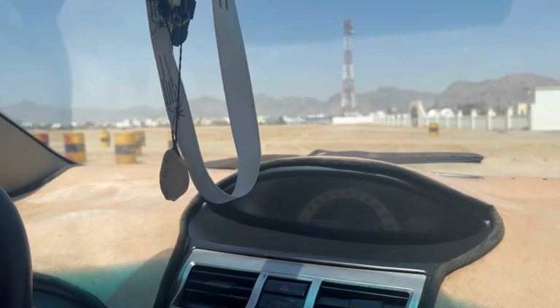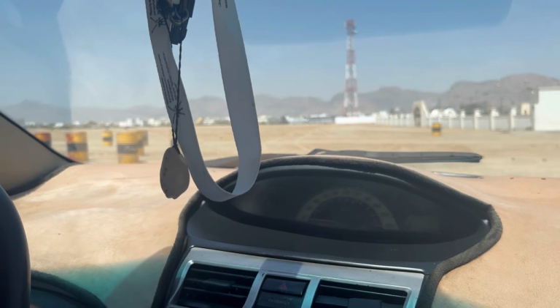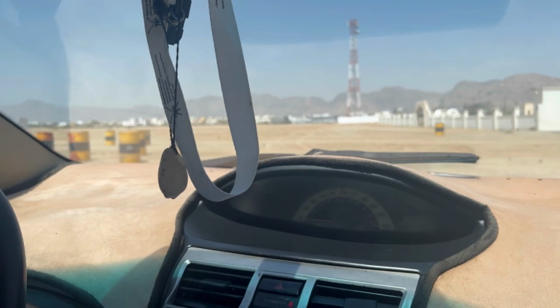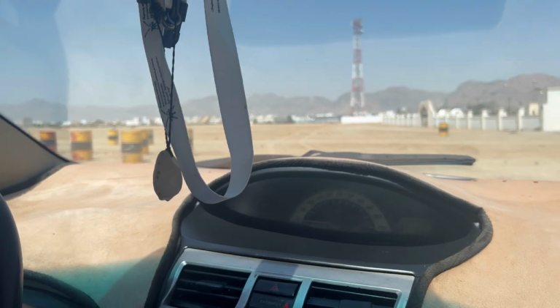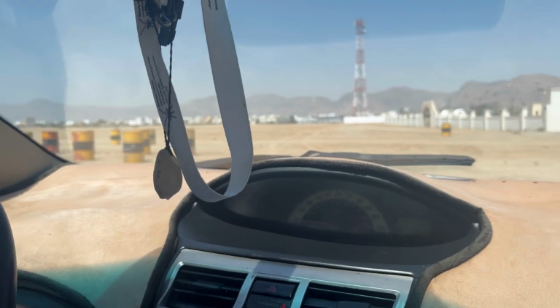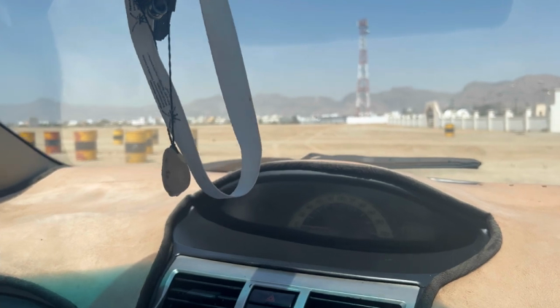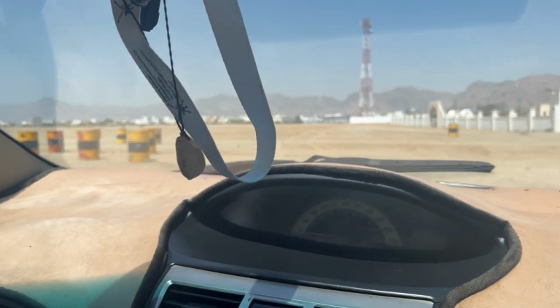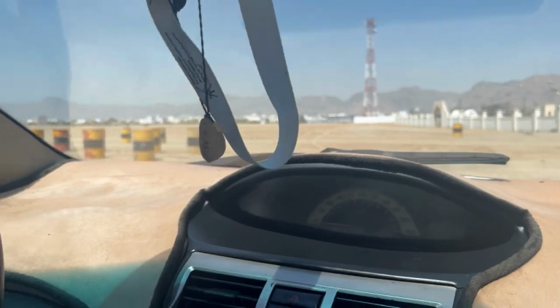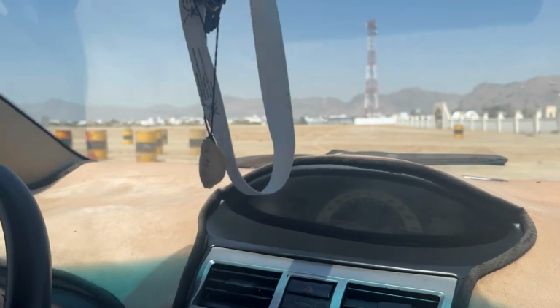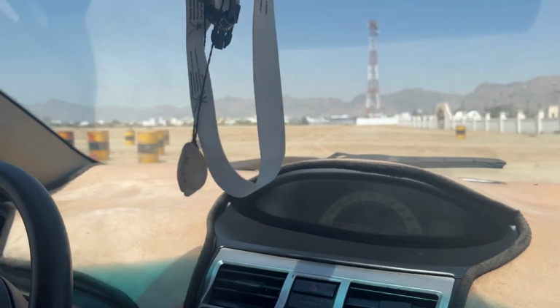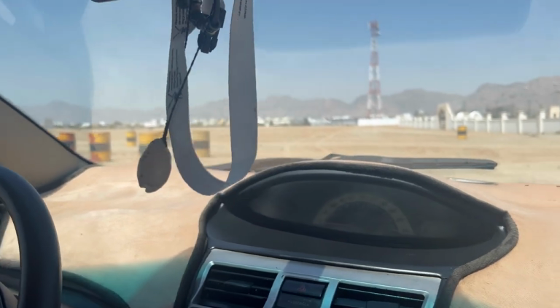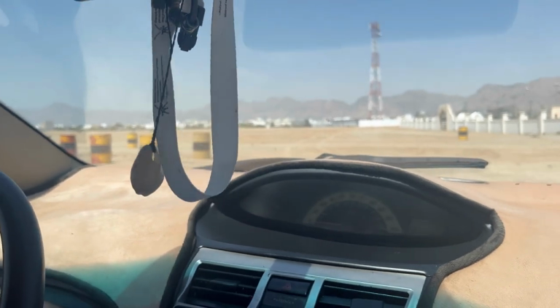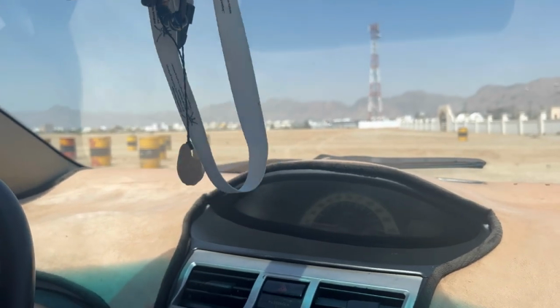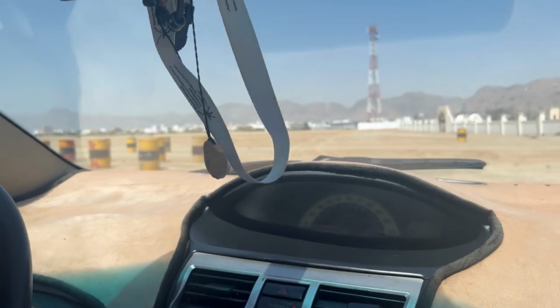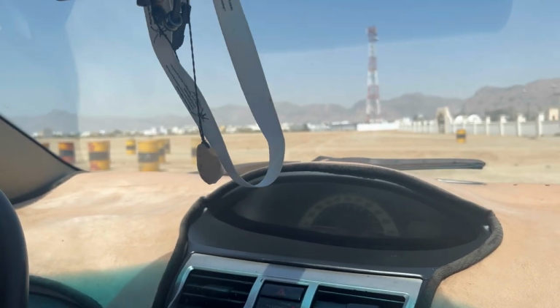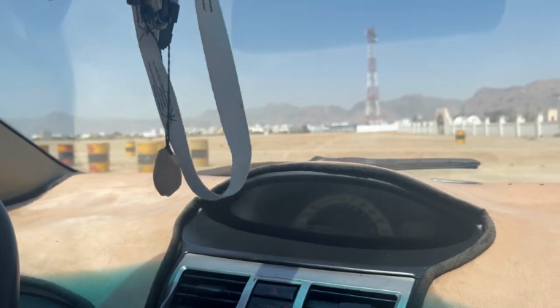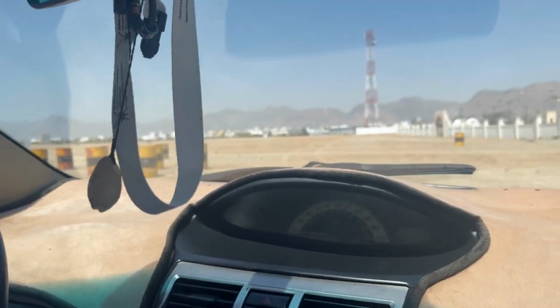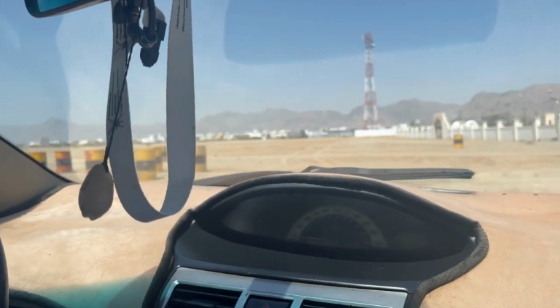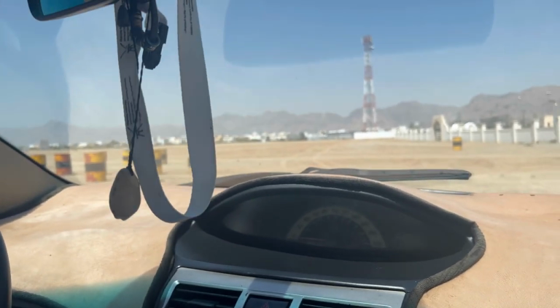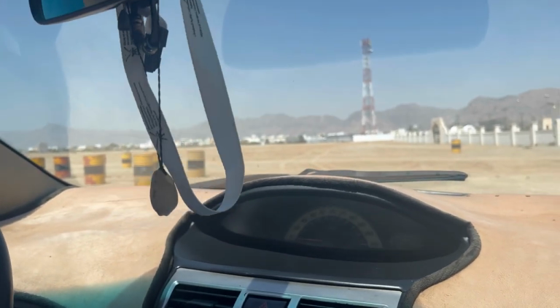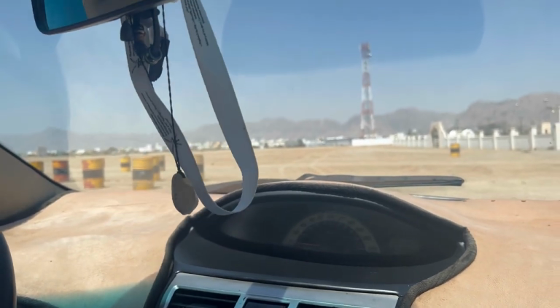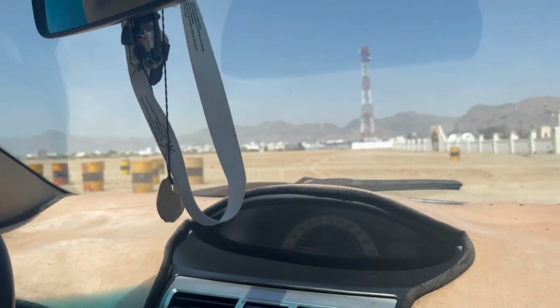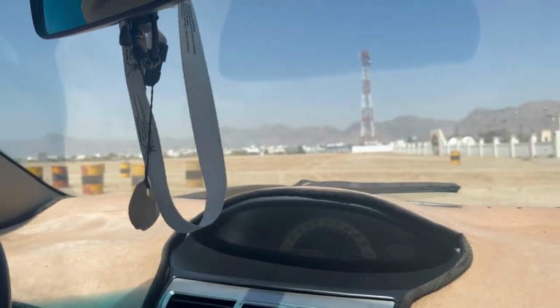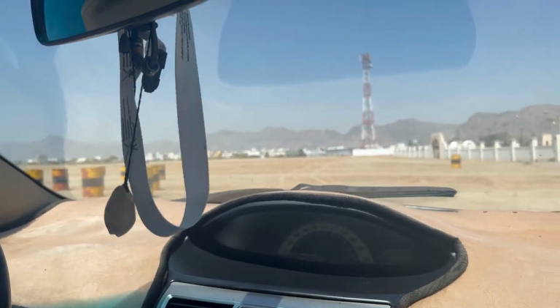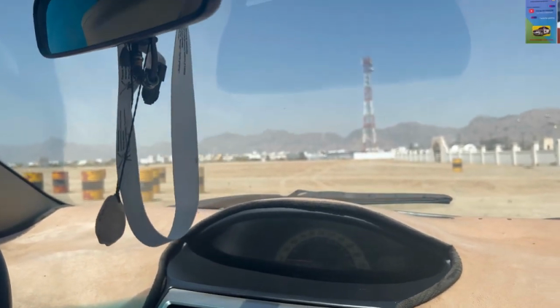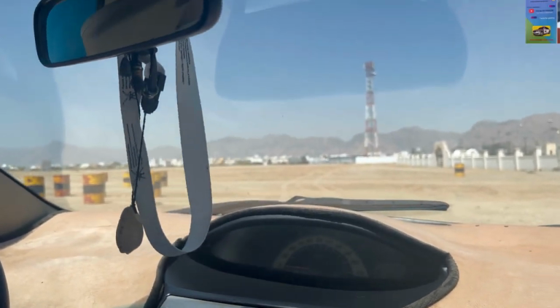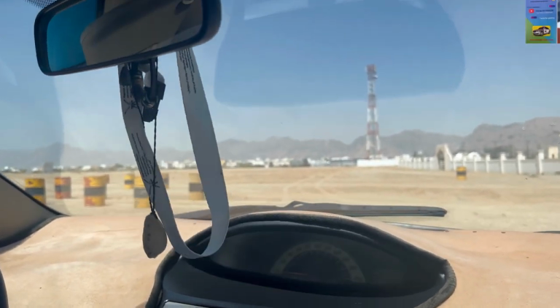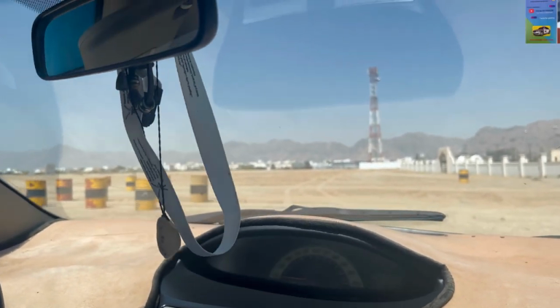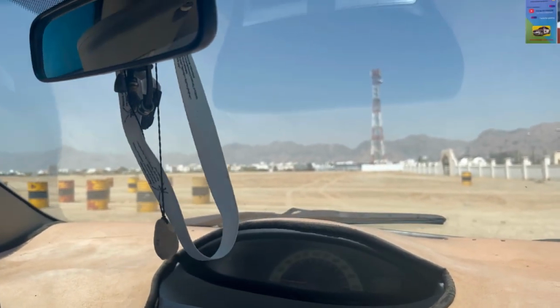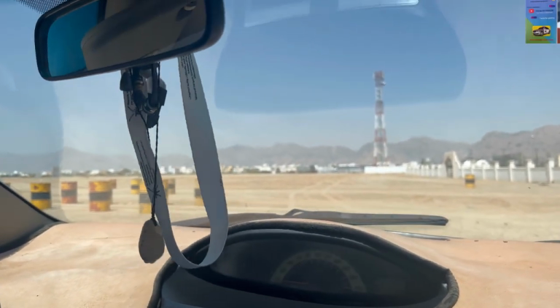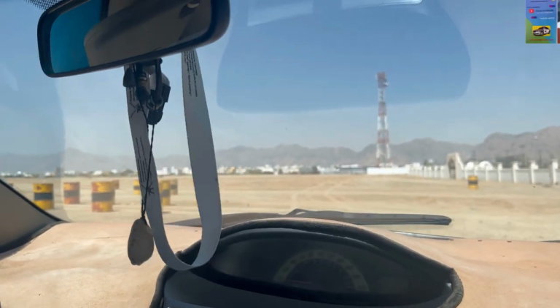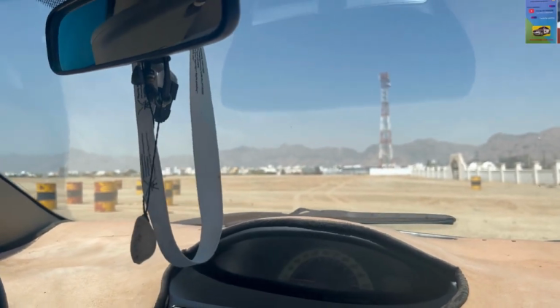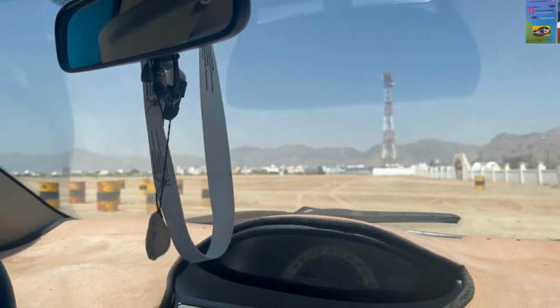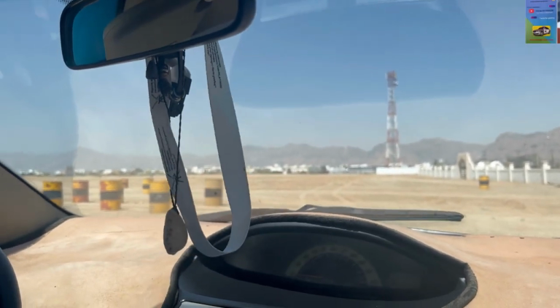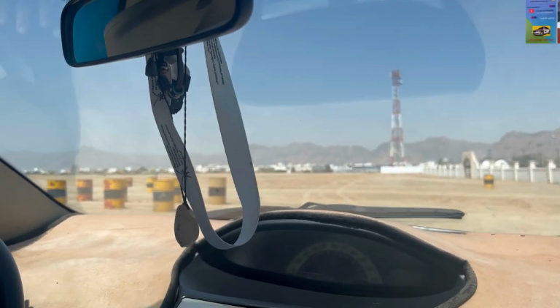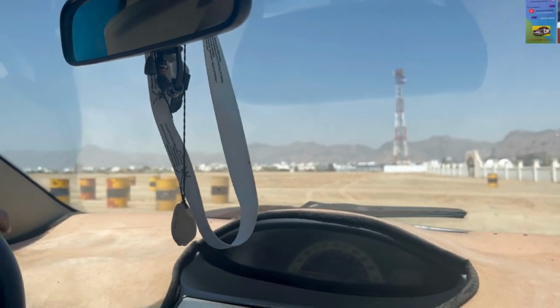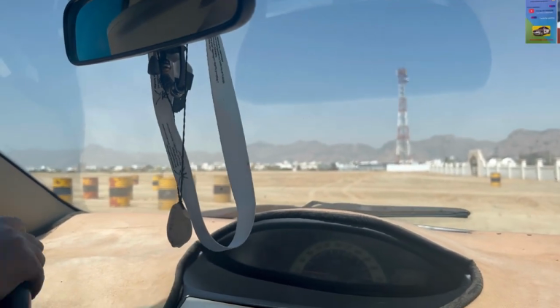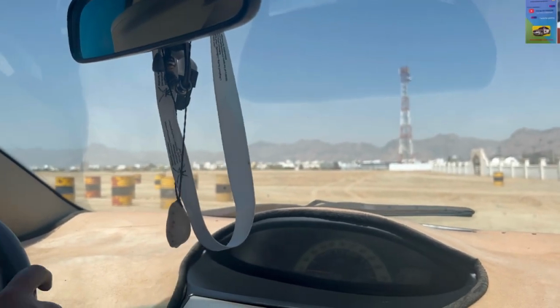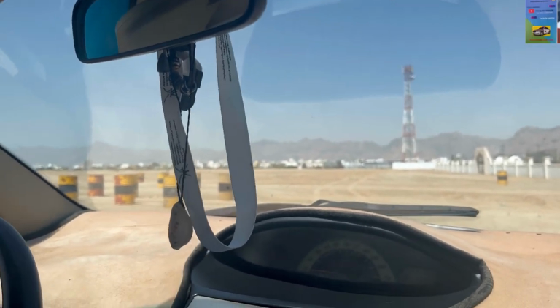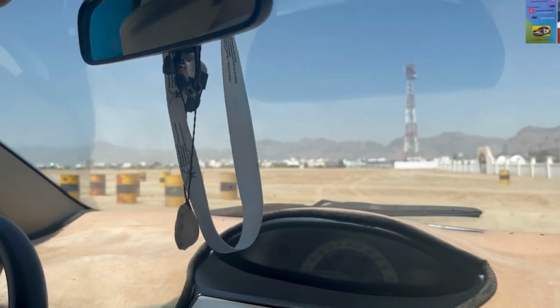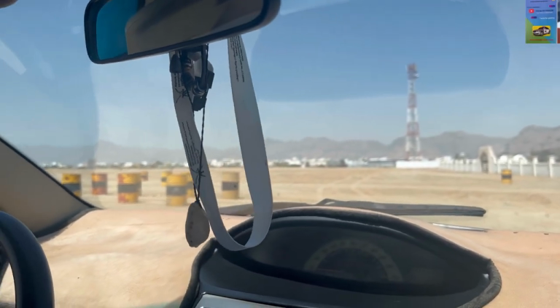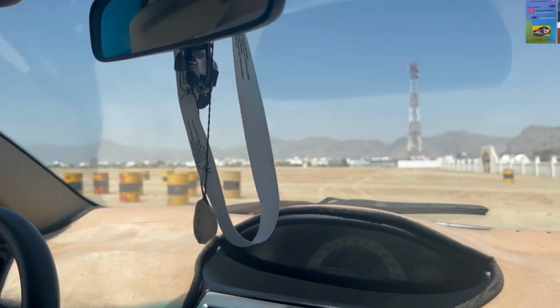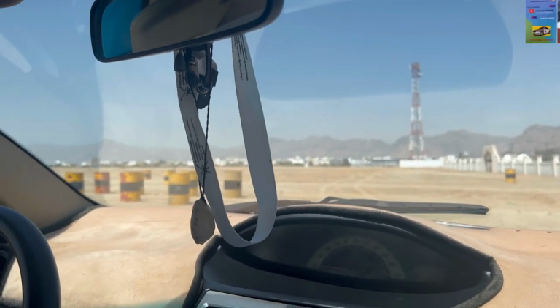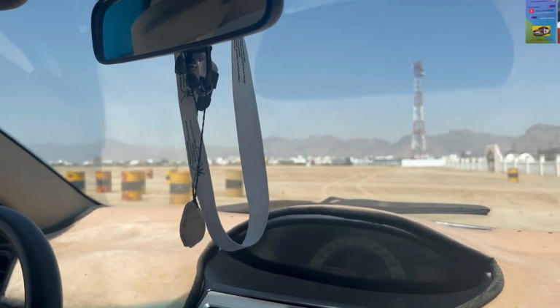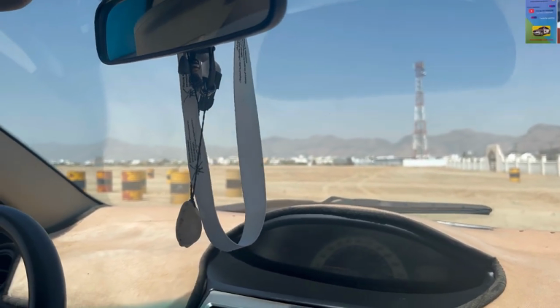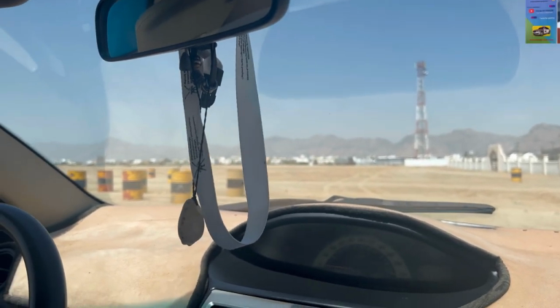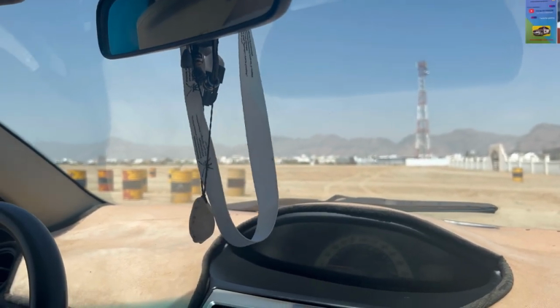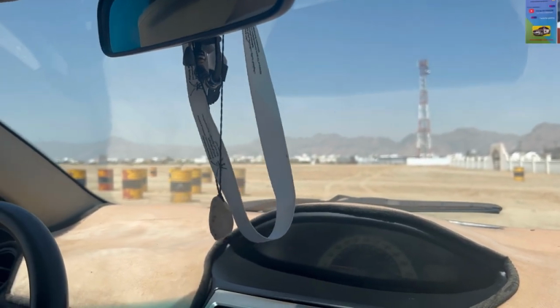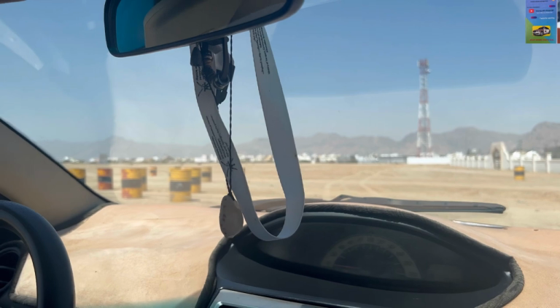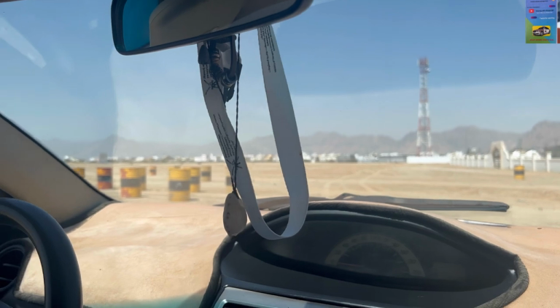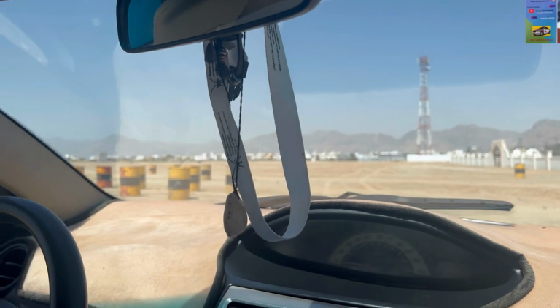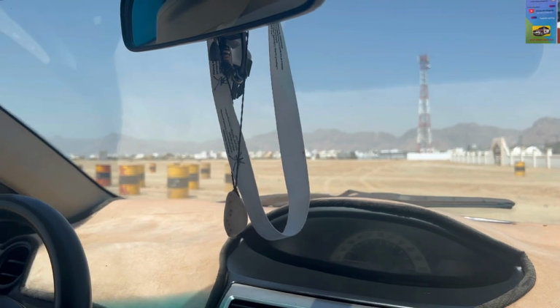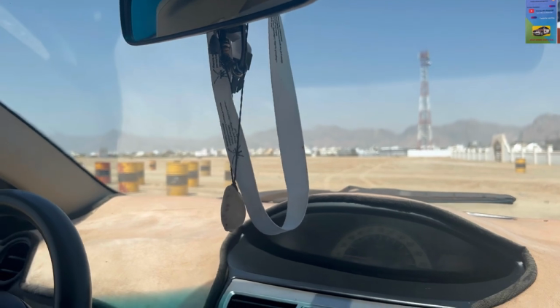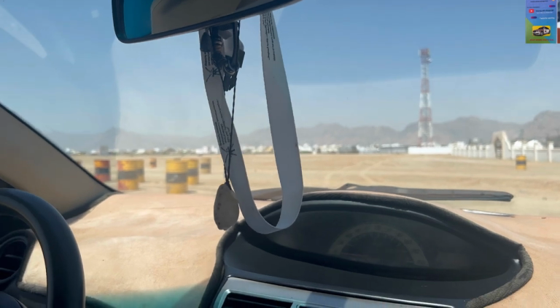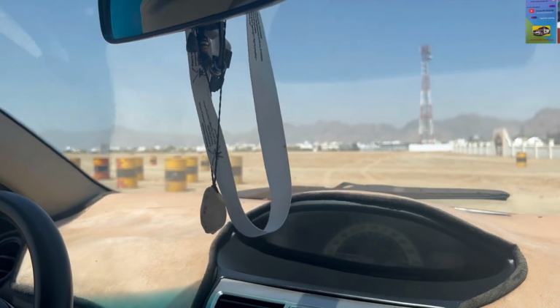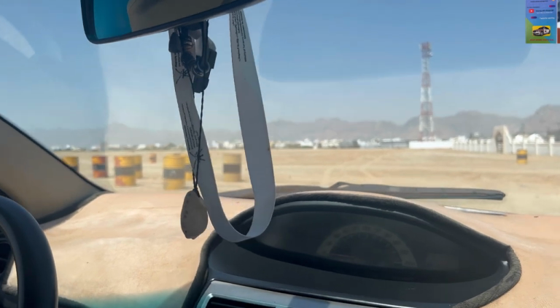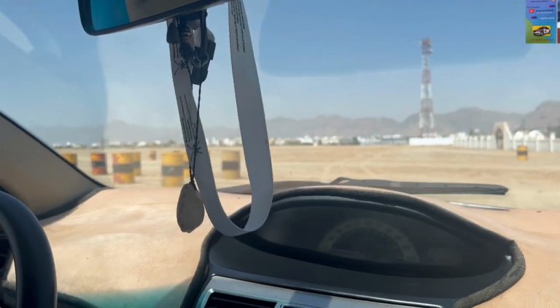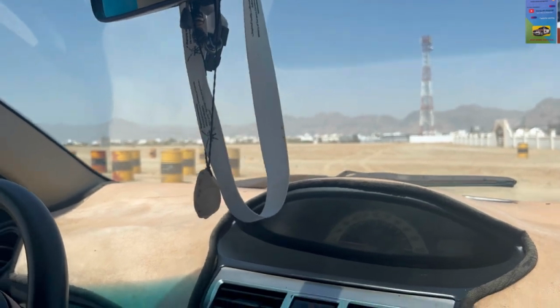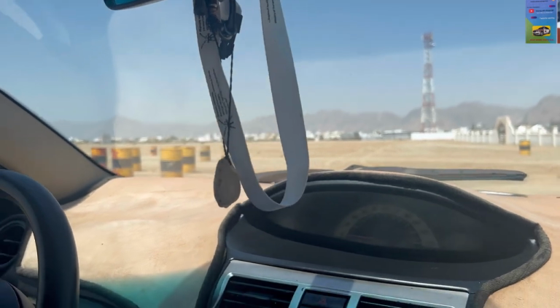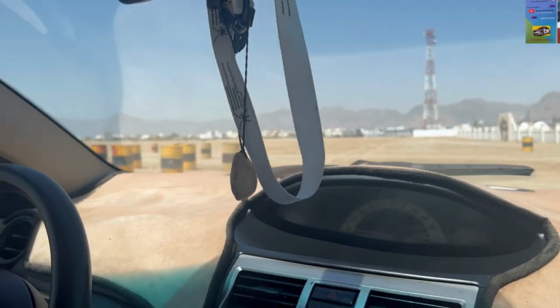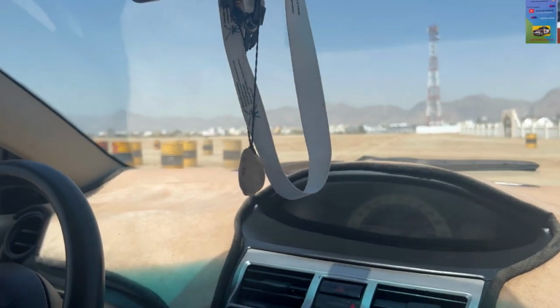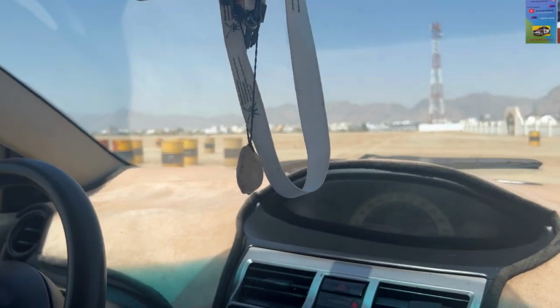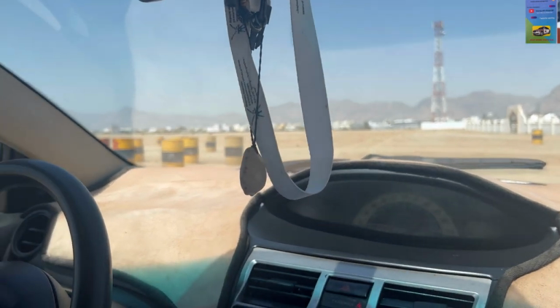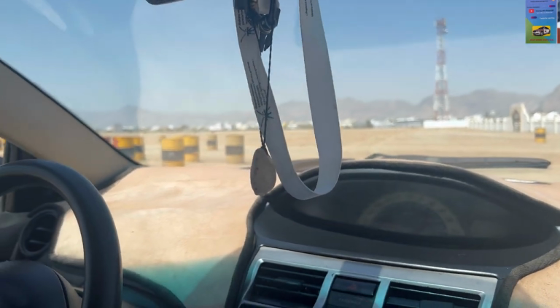Steering straight. Yeah. Ready? Yeah. Slowly, huh?